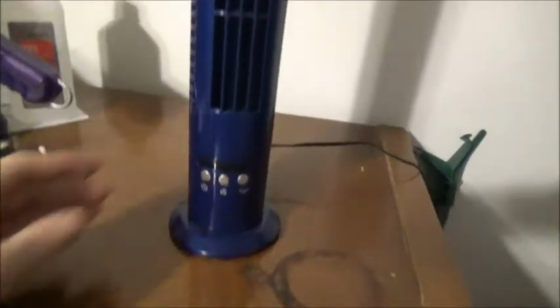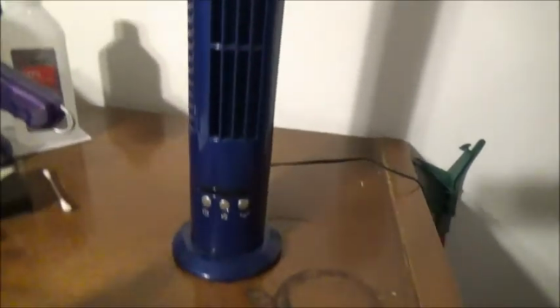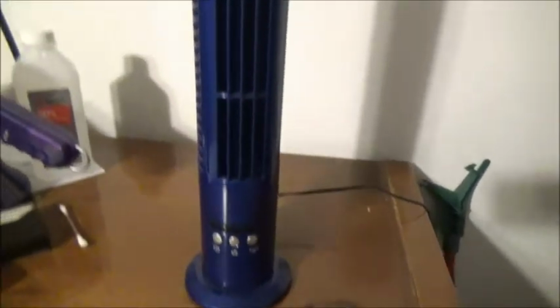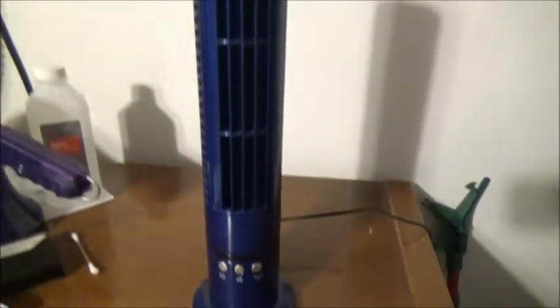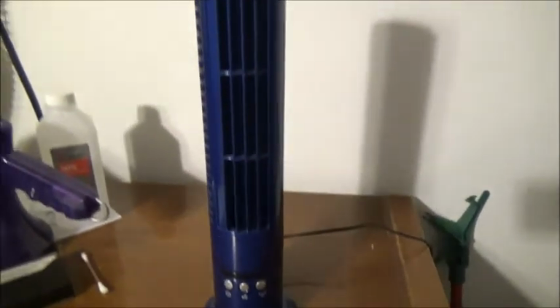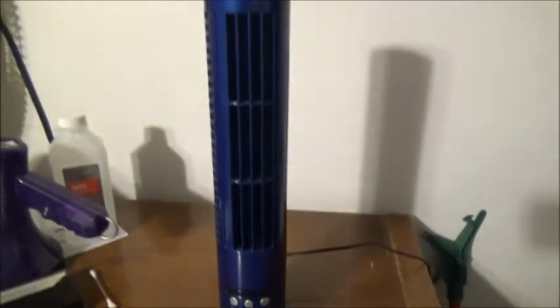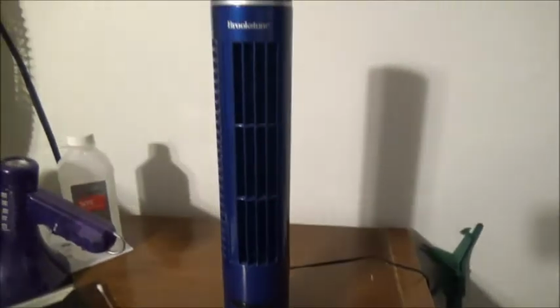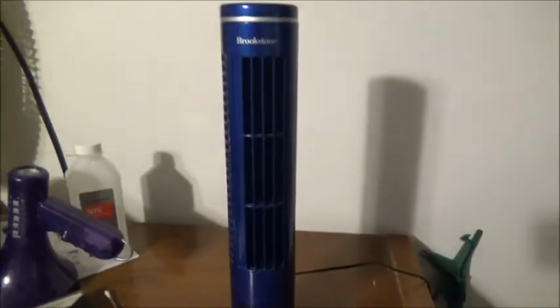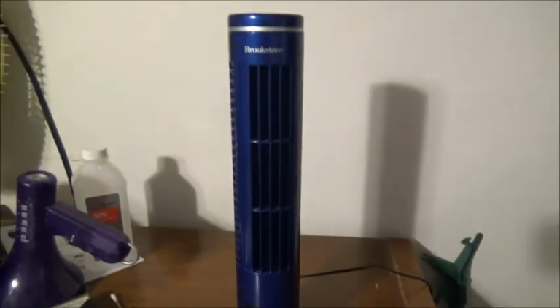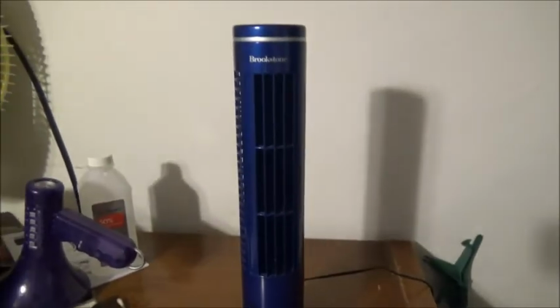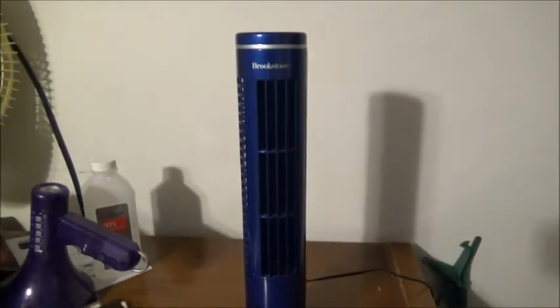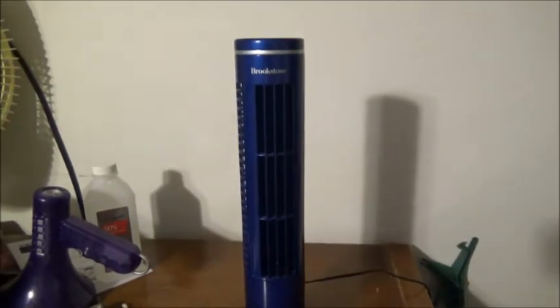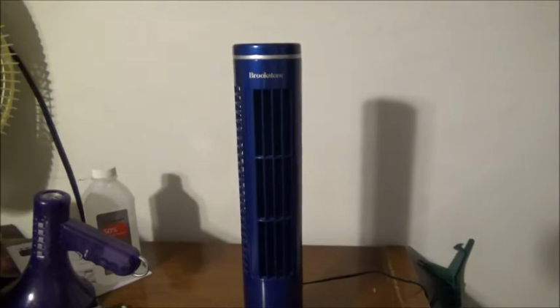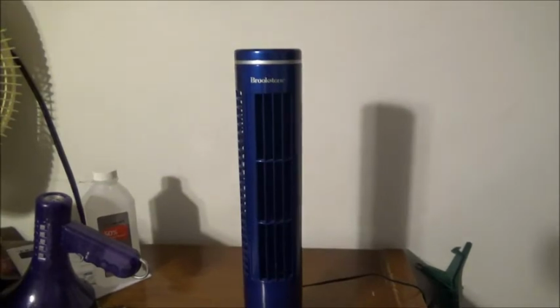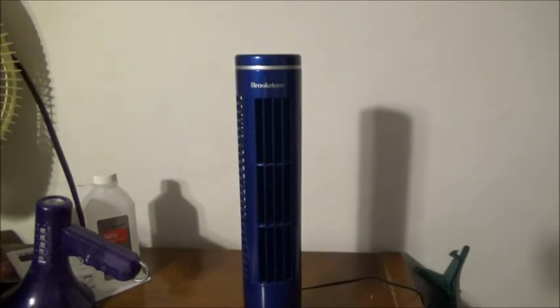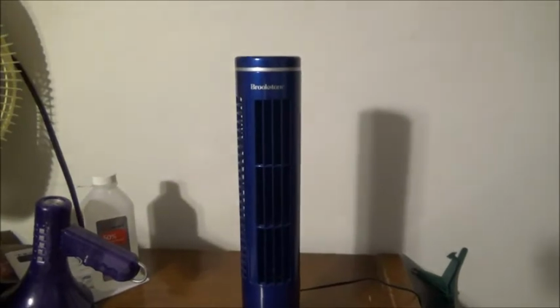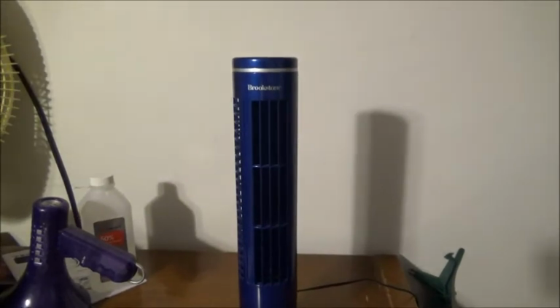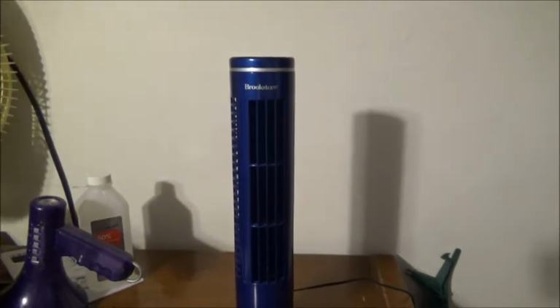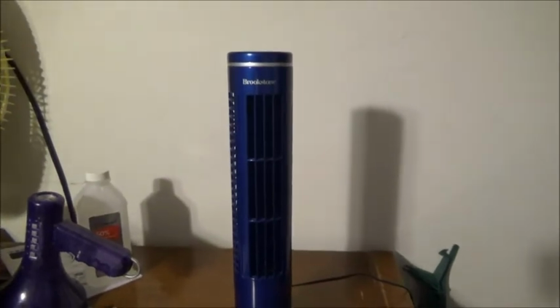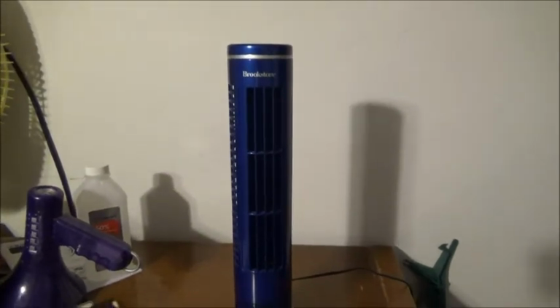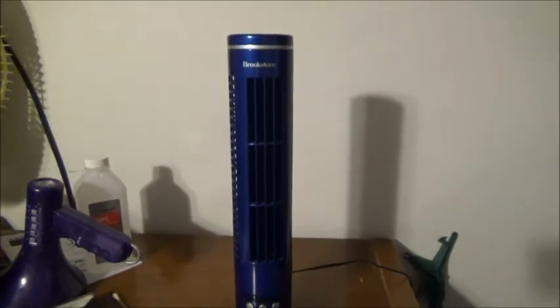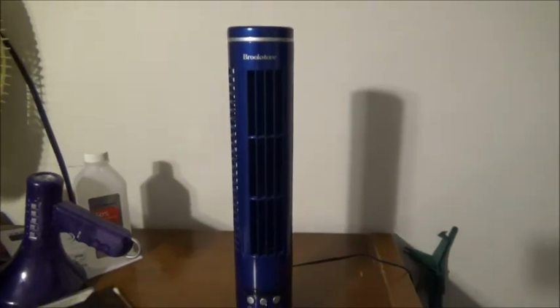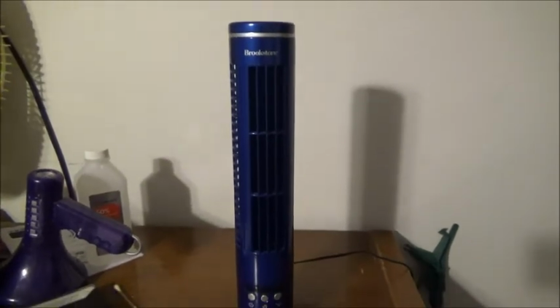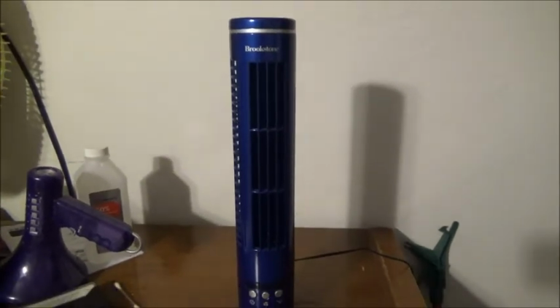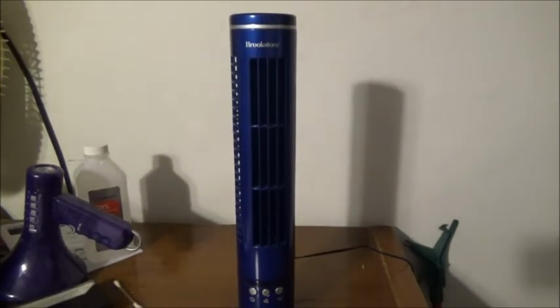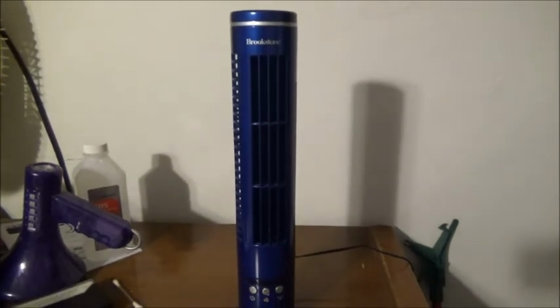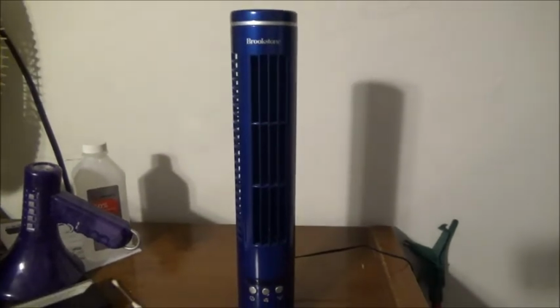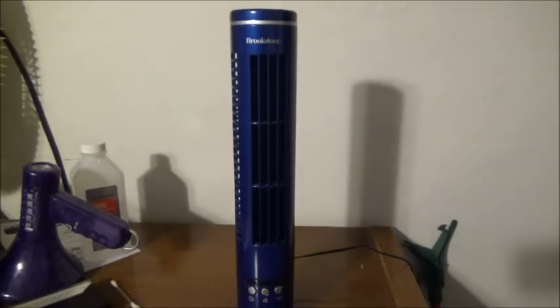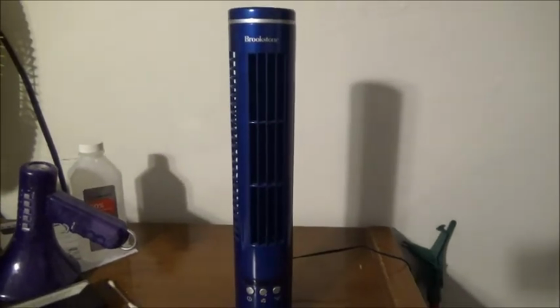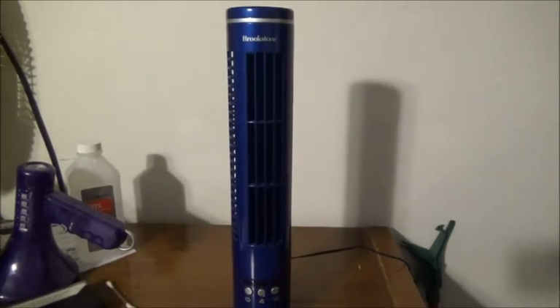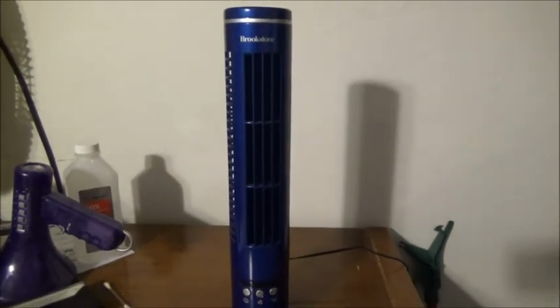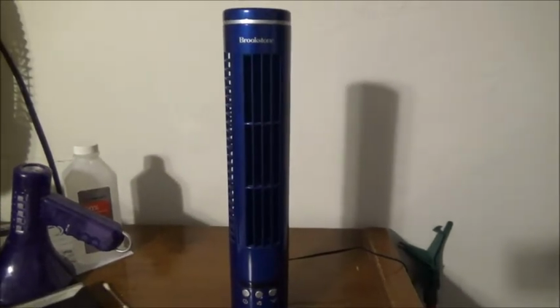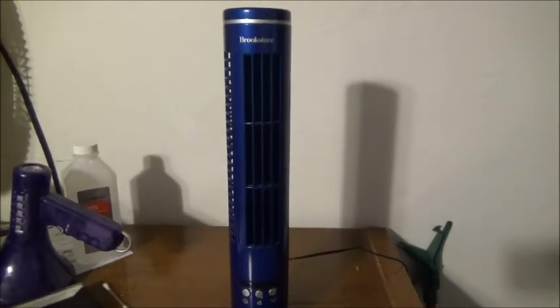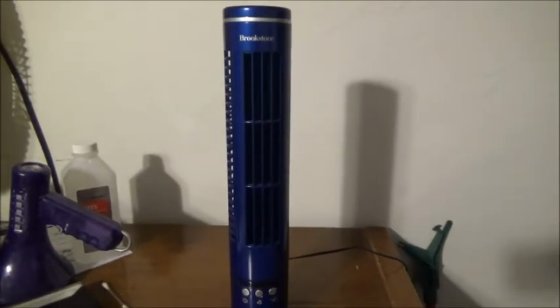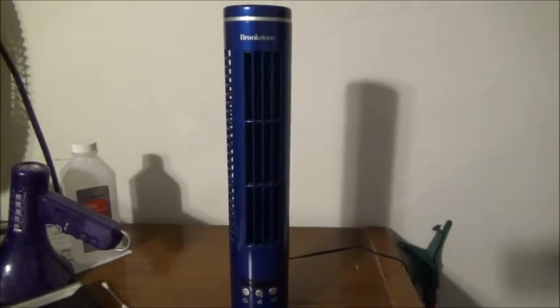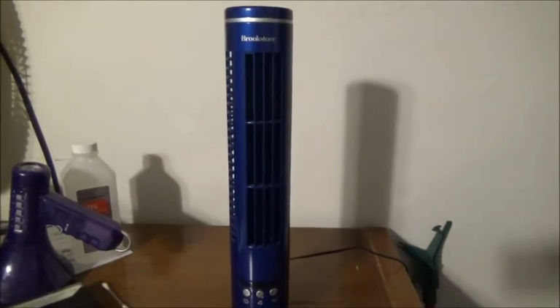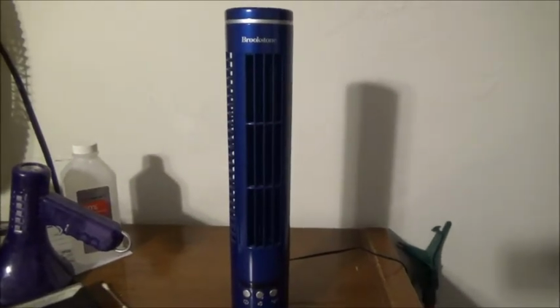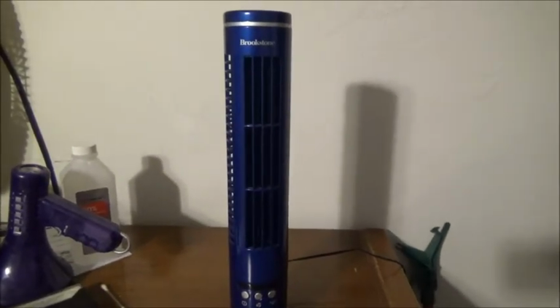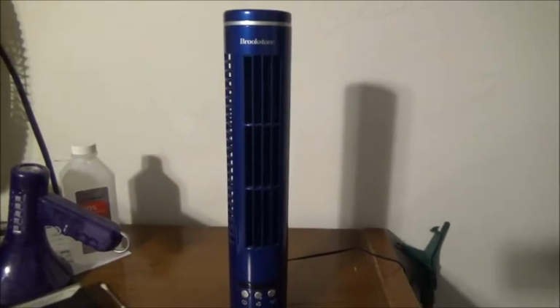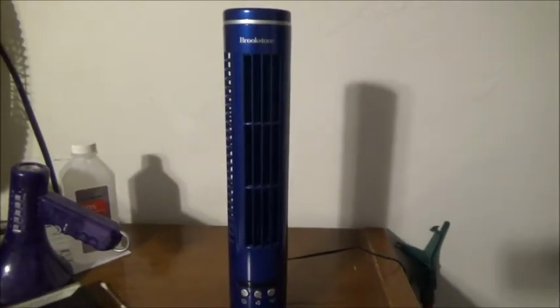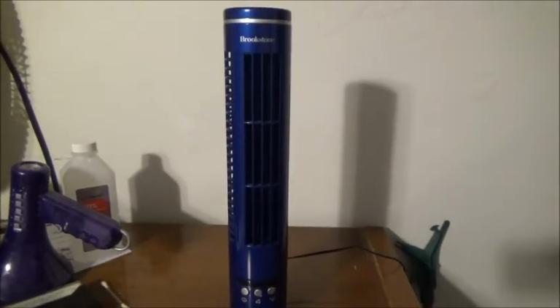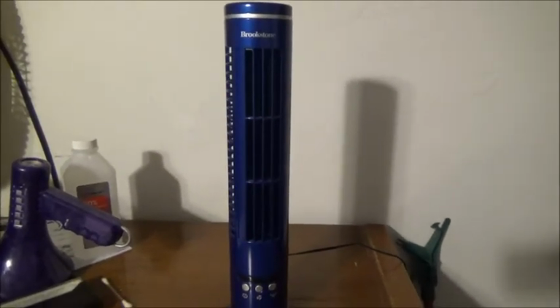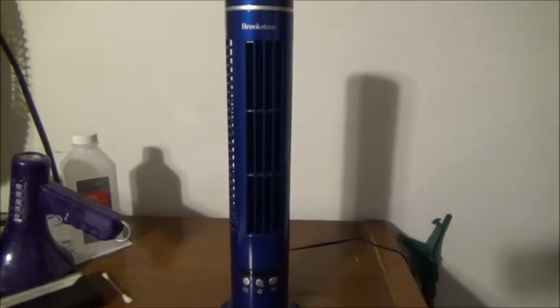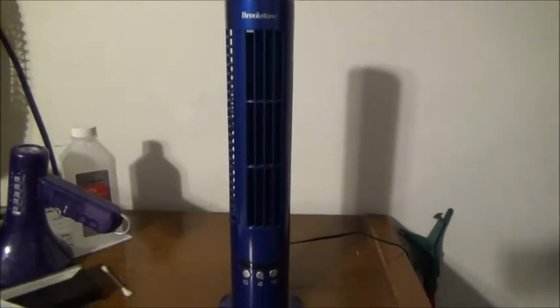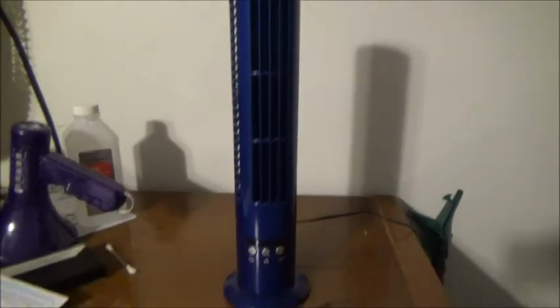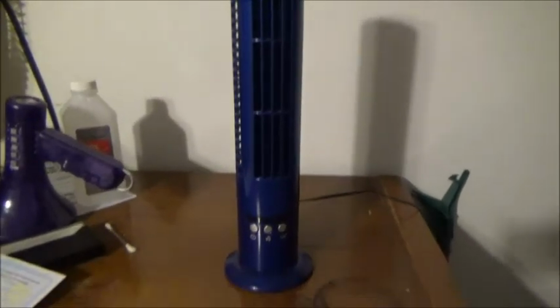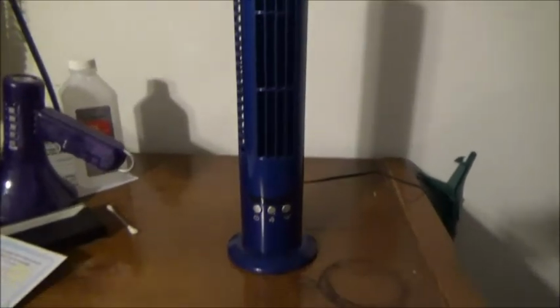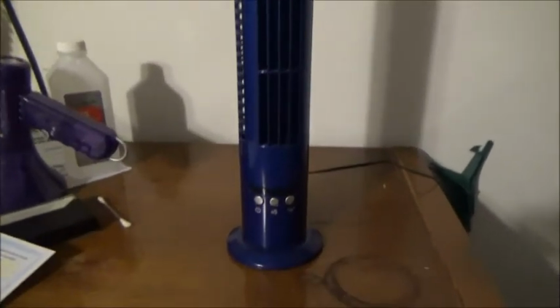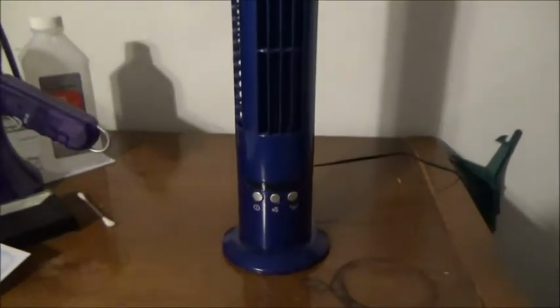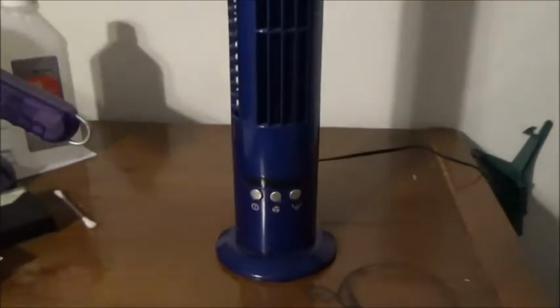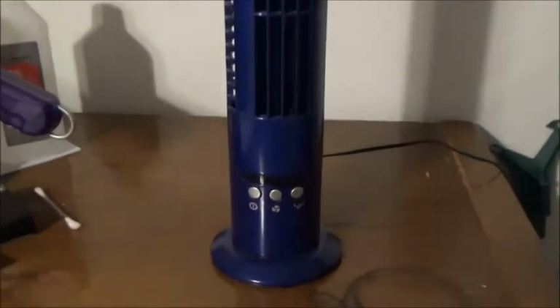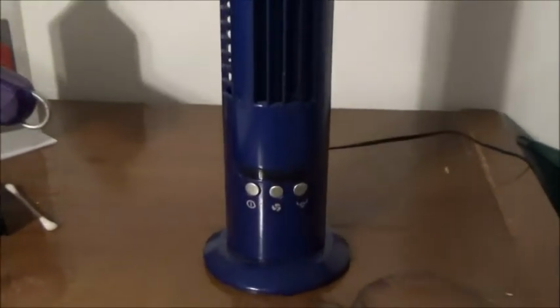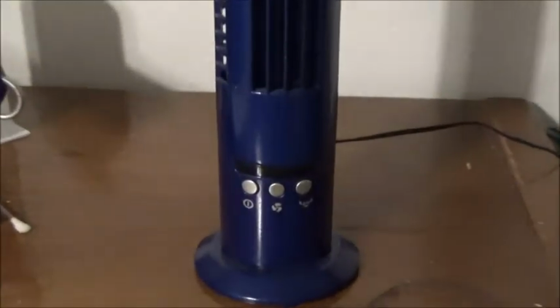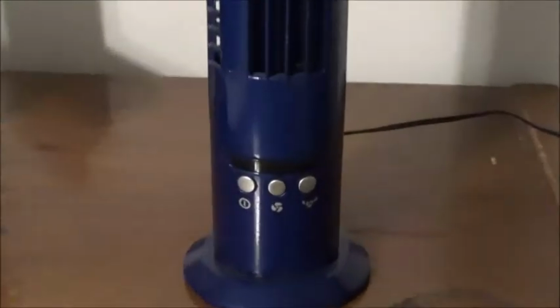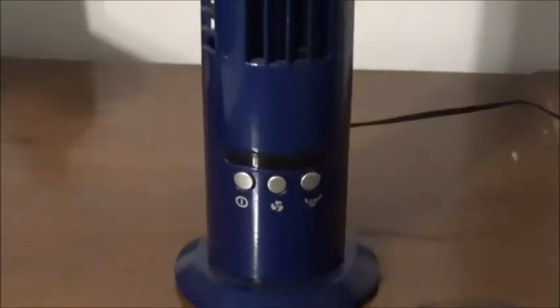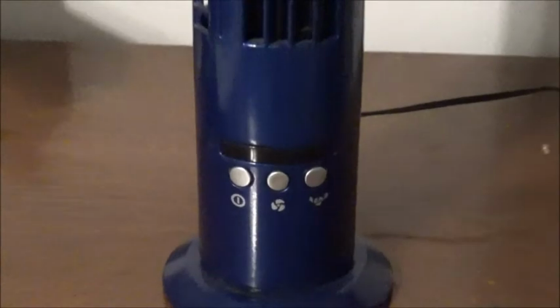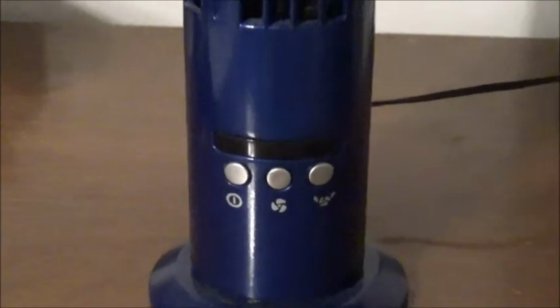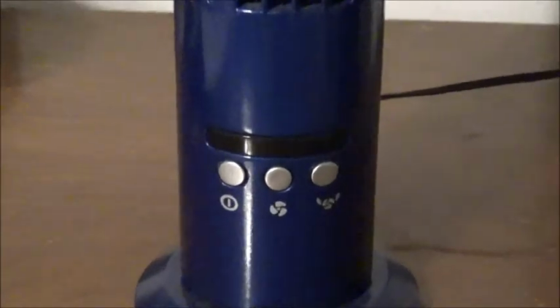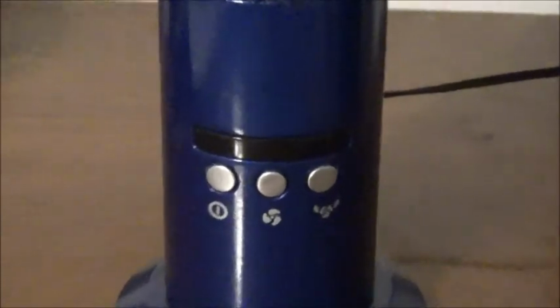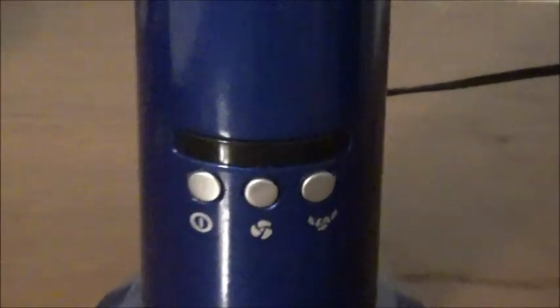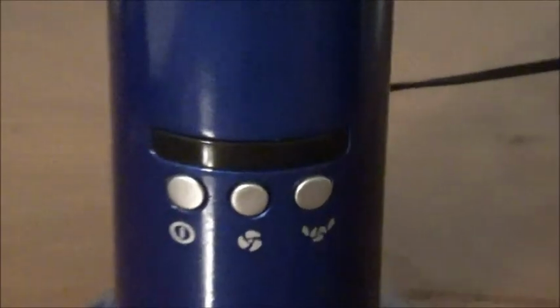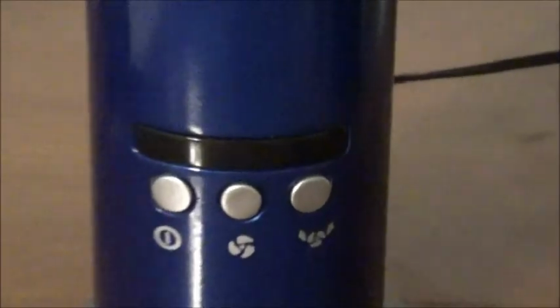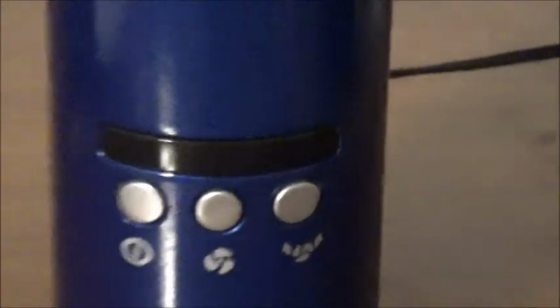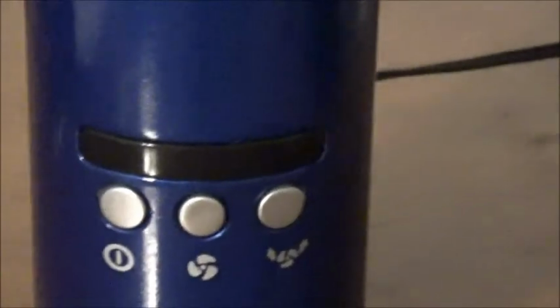Alright, thanks for watching. Don't forget to comment, like, and subscribe. Take care. Here's the controls.